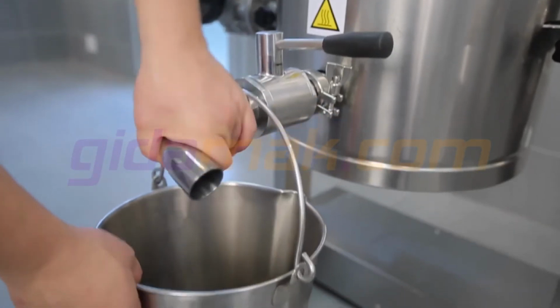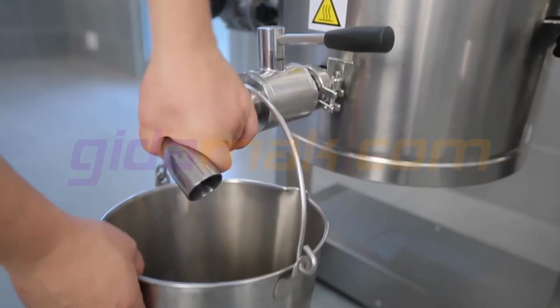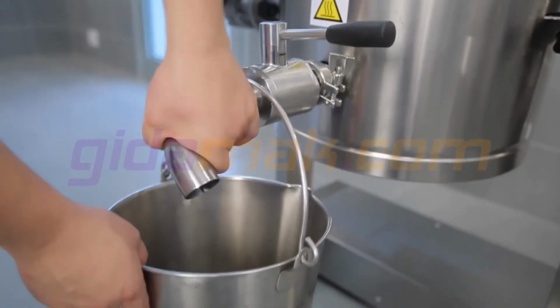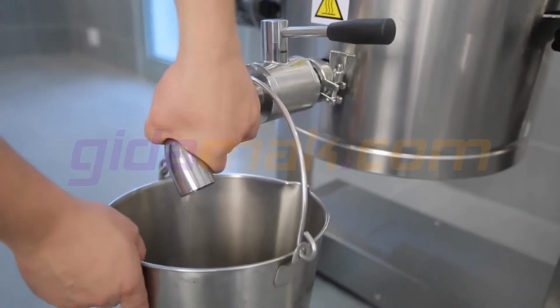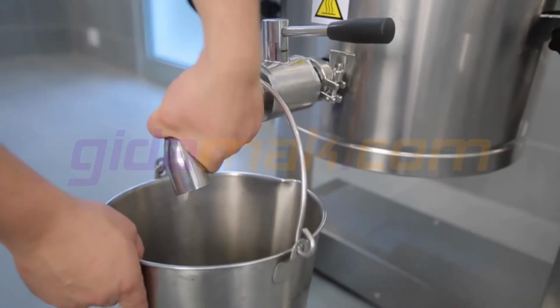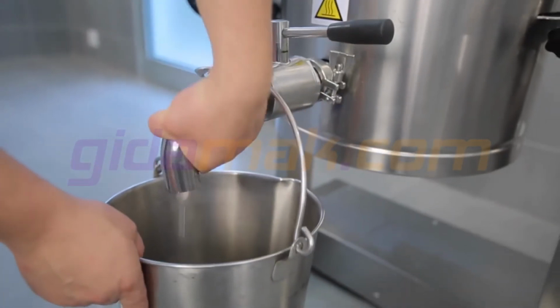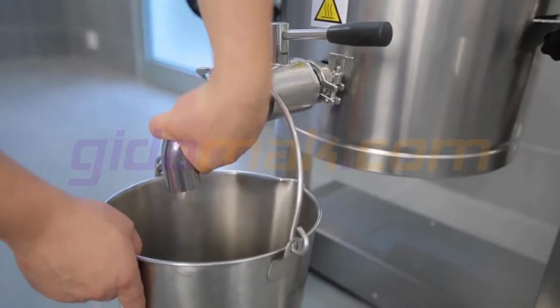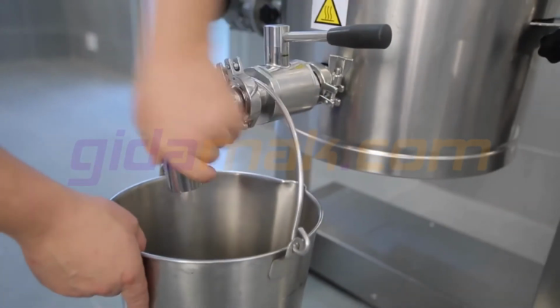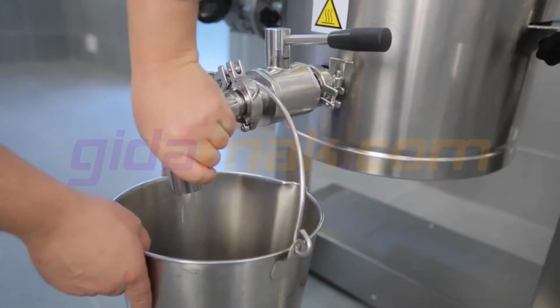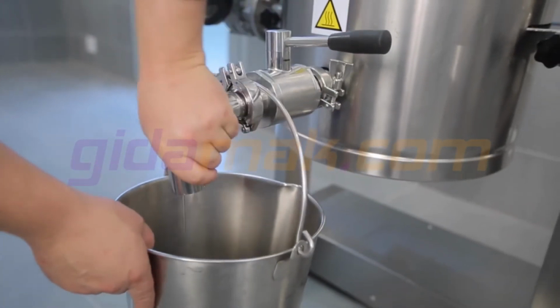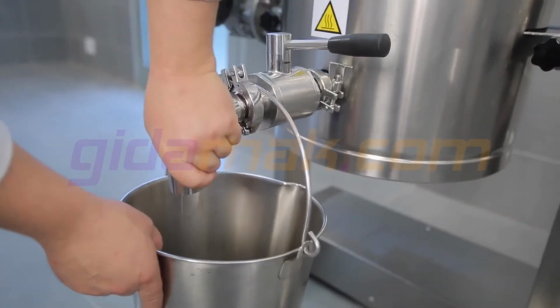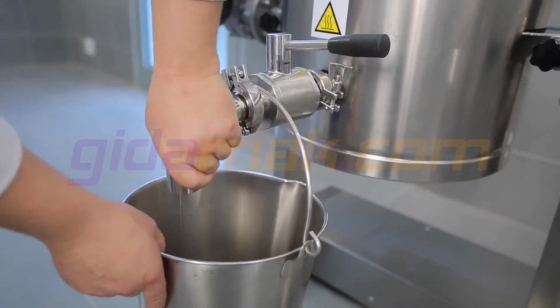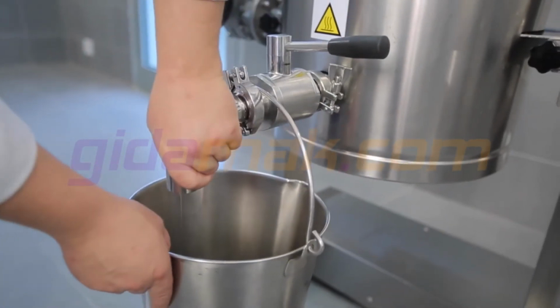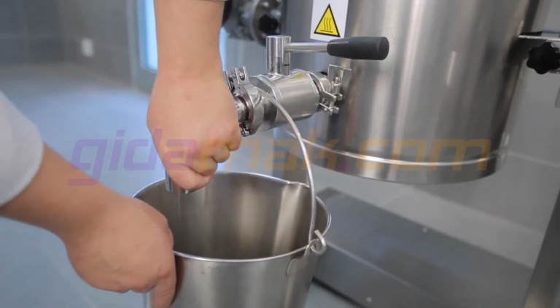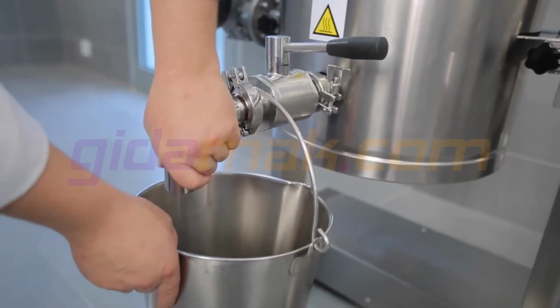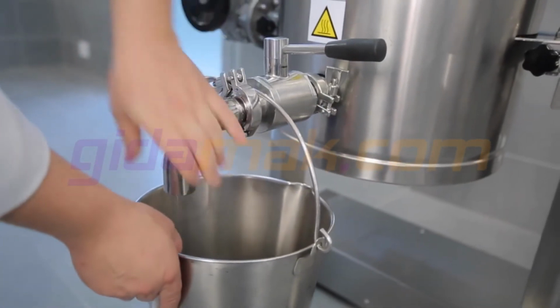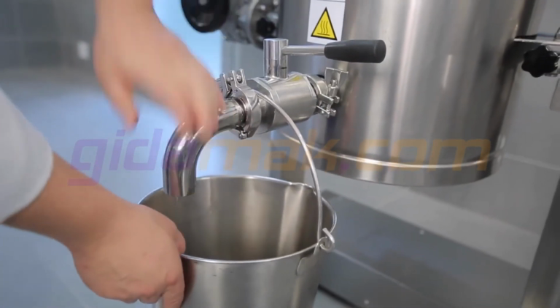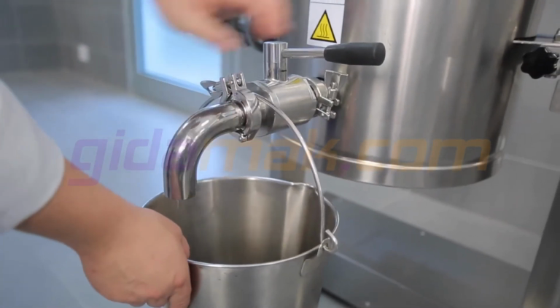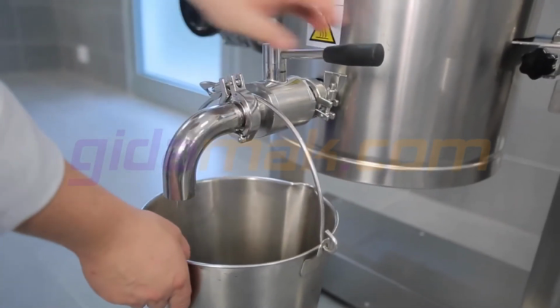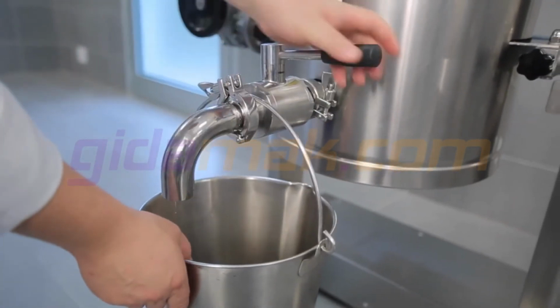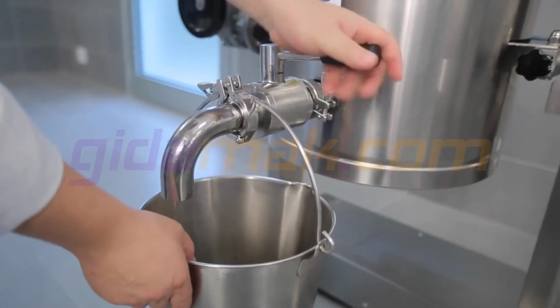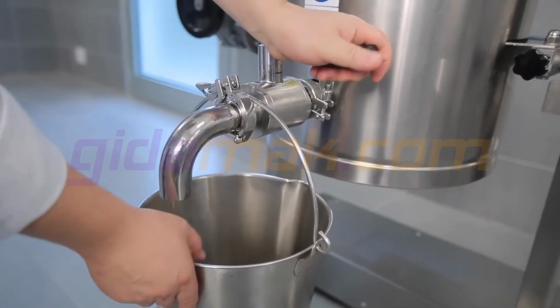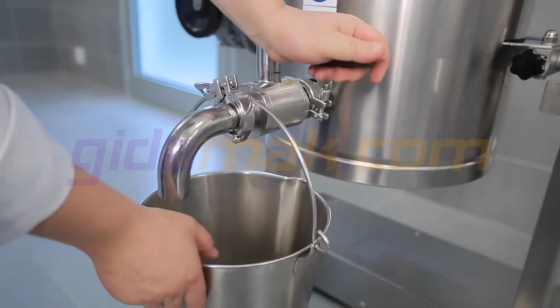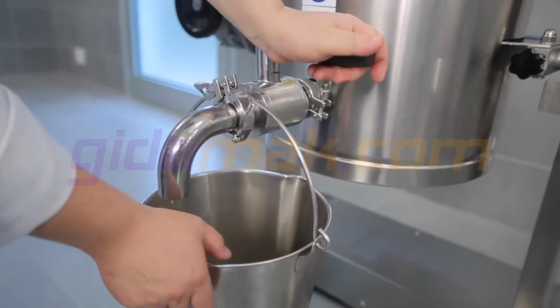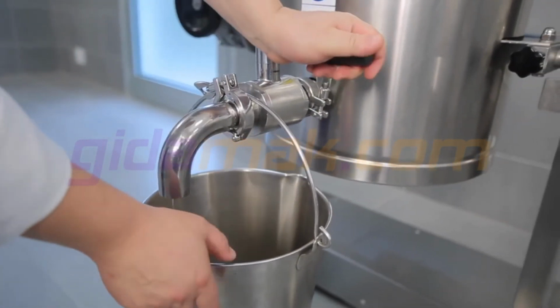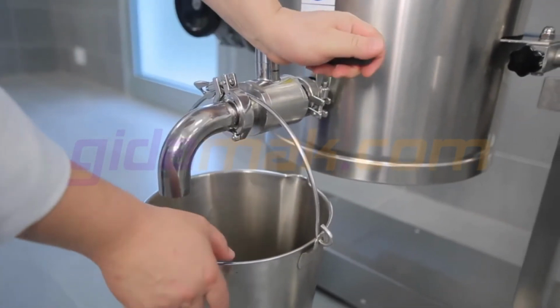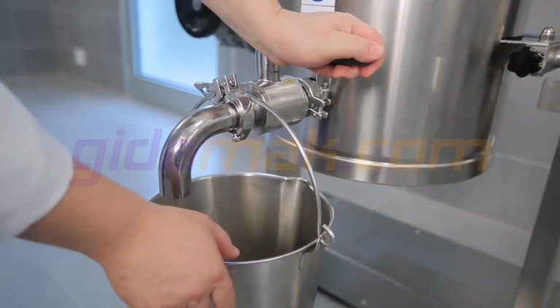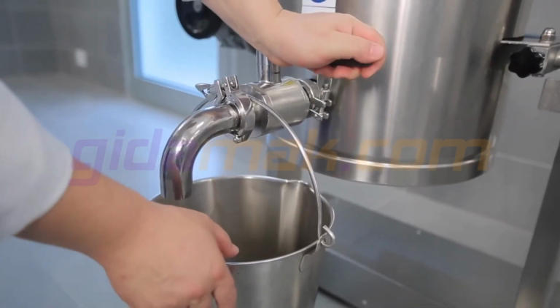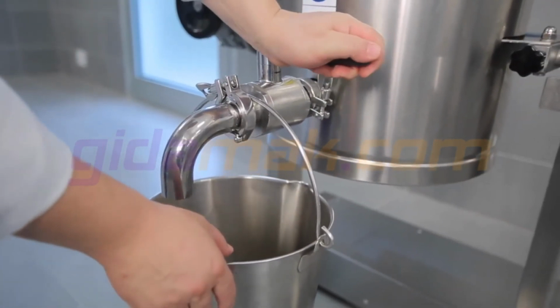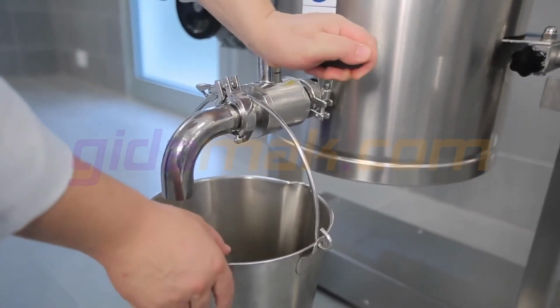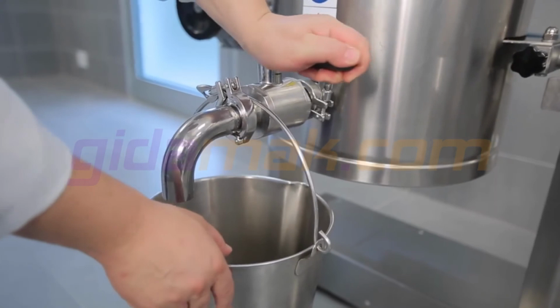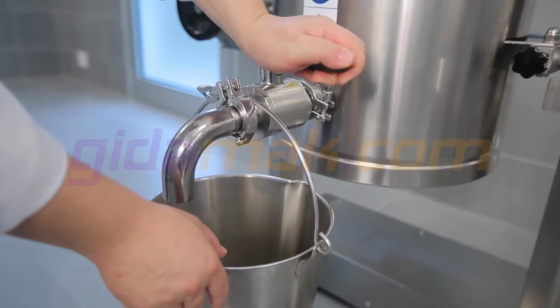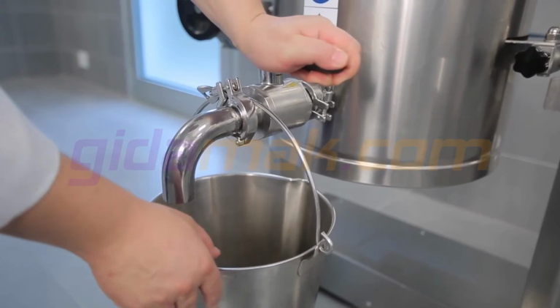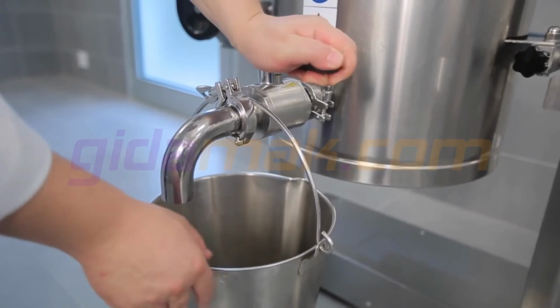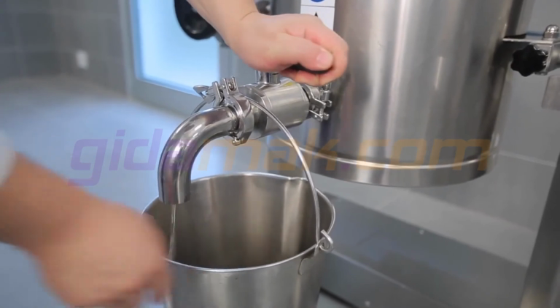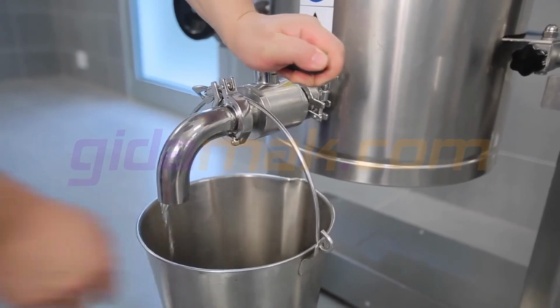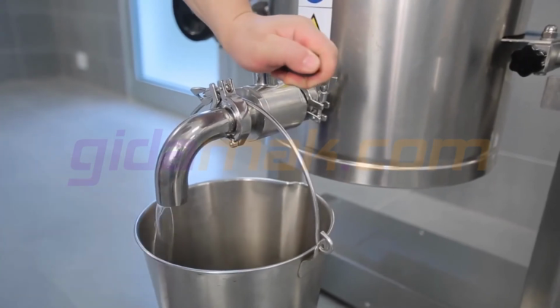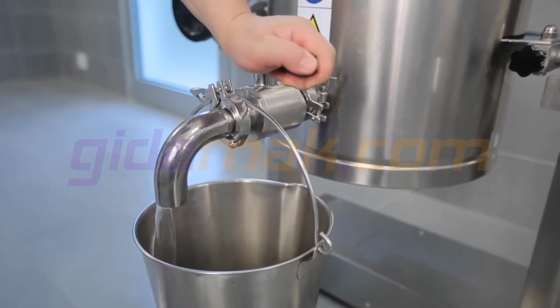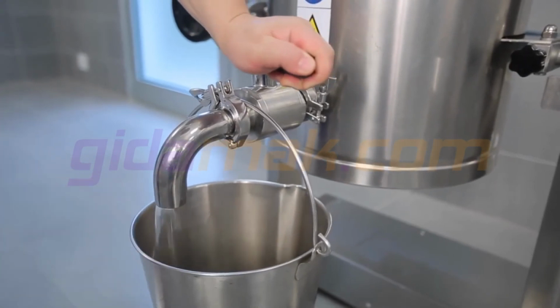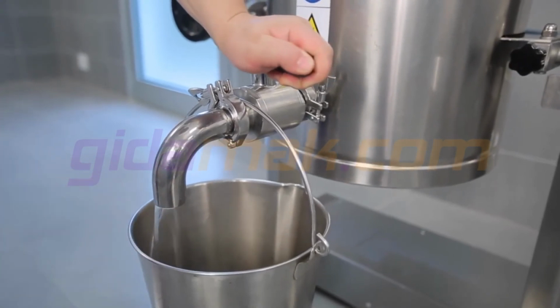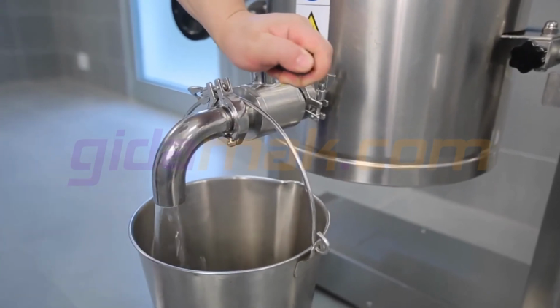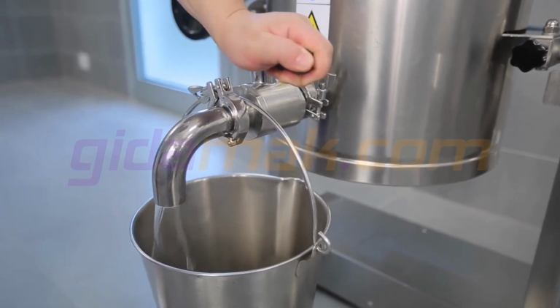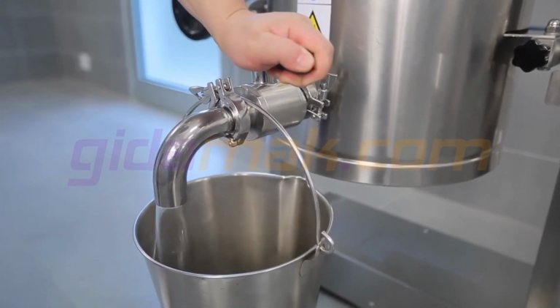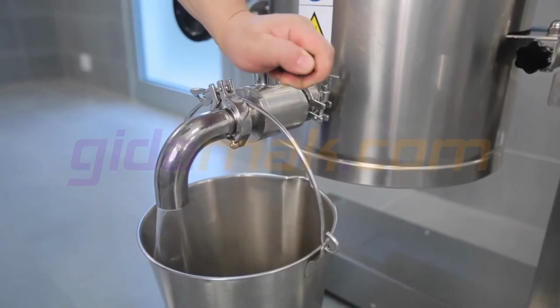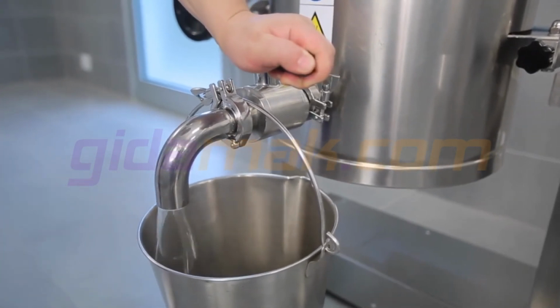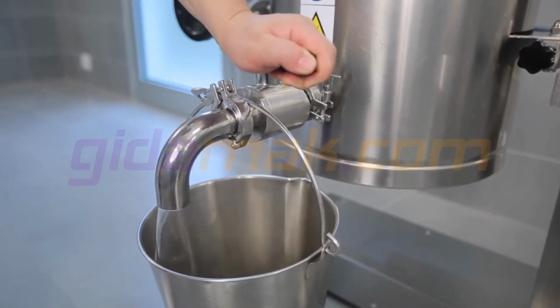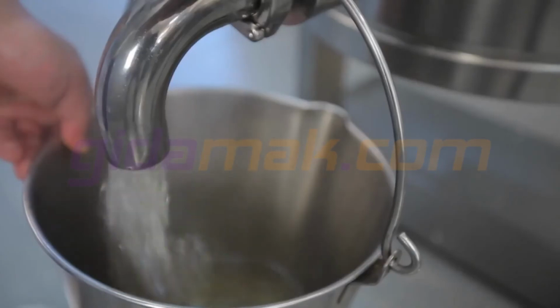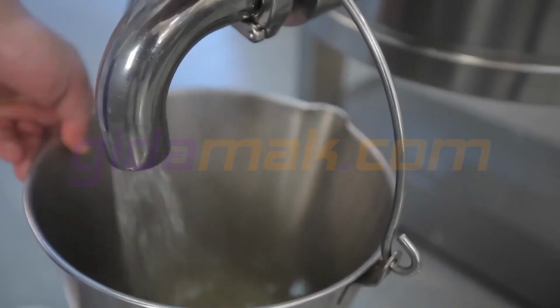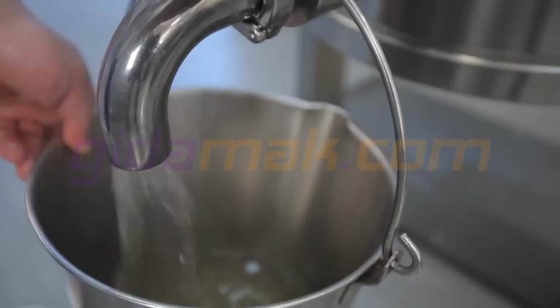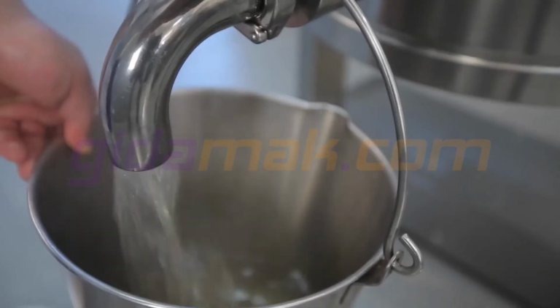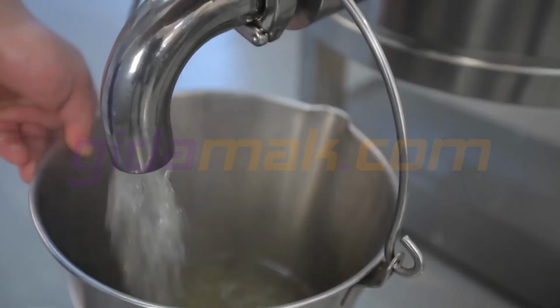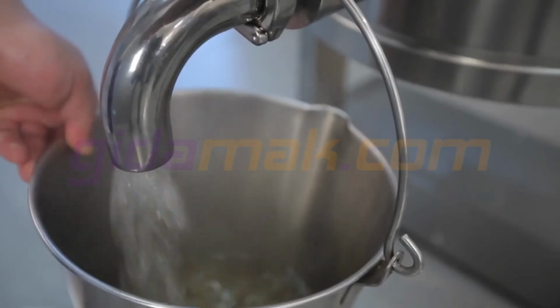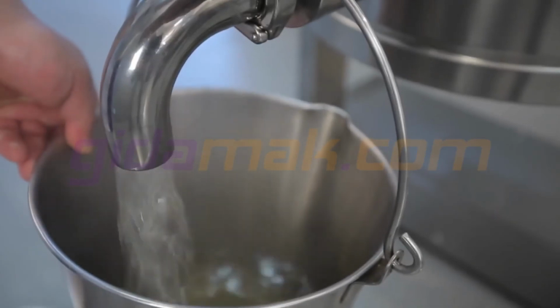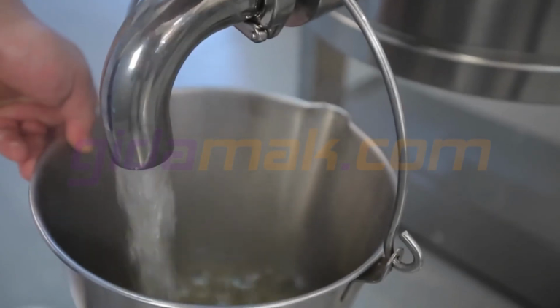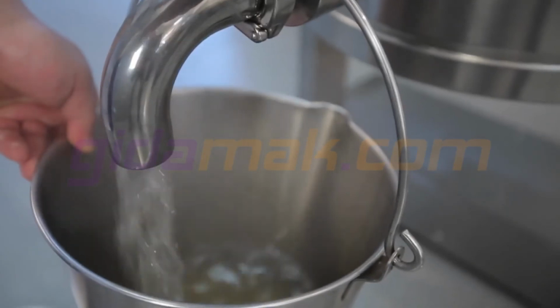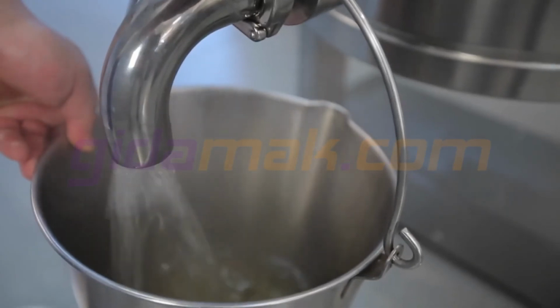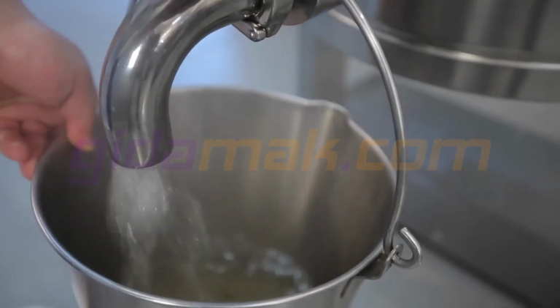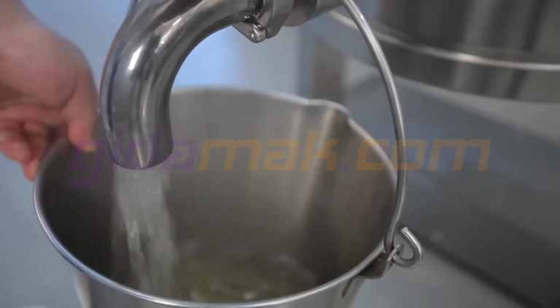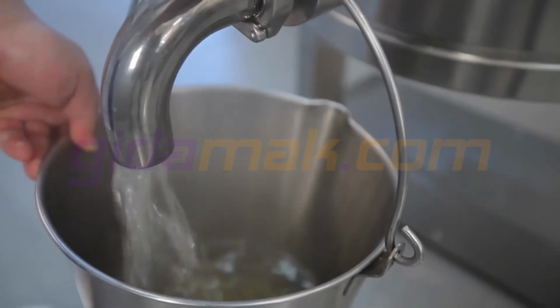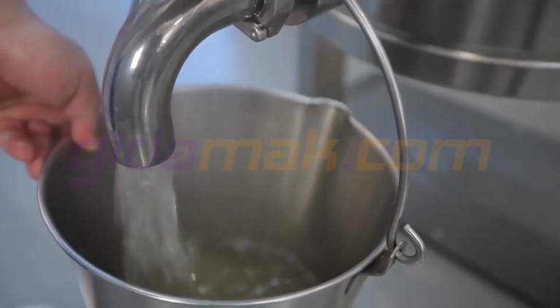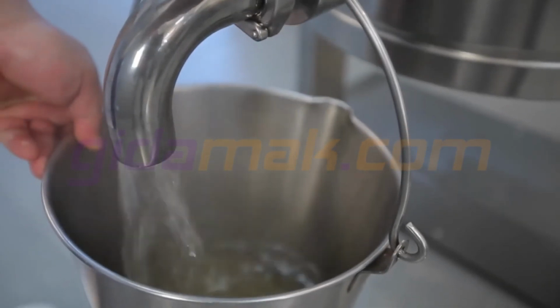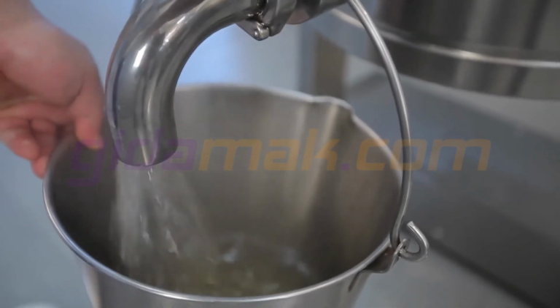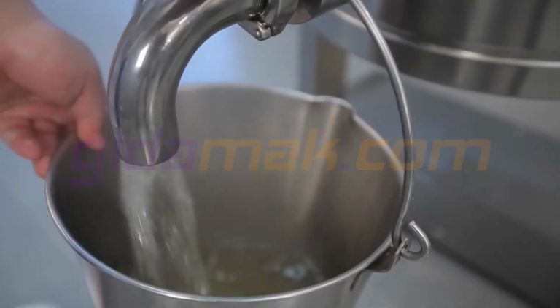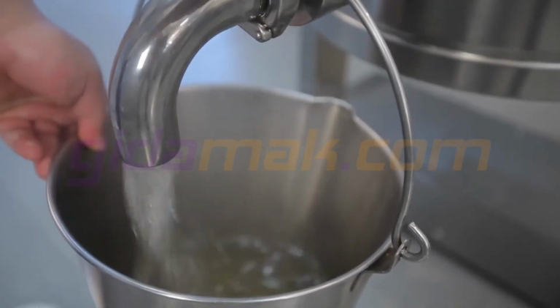The front drain valve can be used to empty the syrup directly into a storage container while still hot, with no risk of scalding.